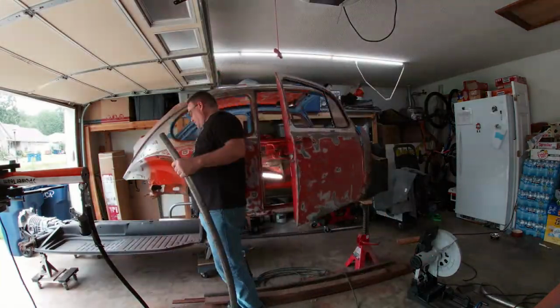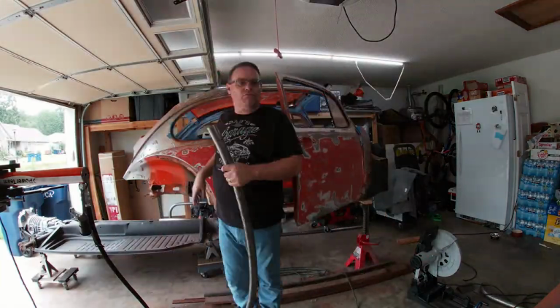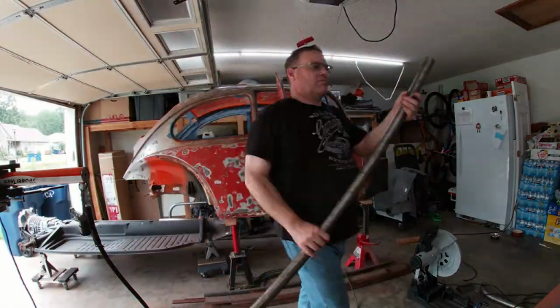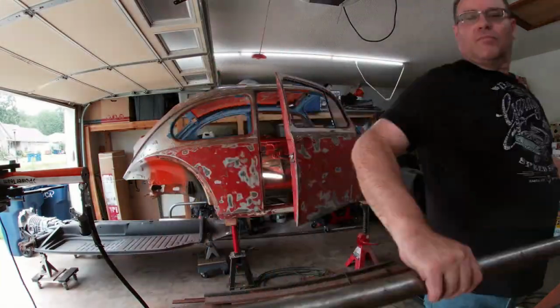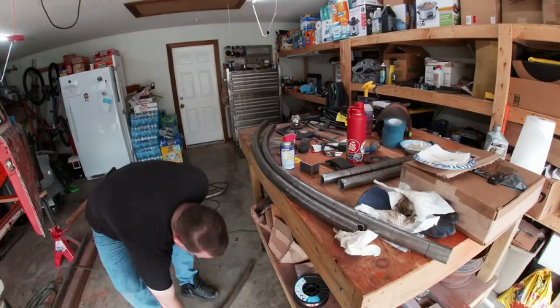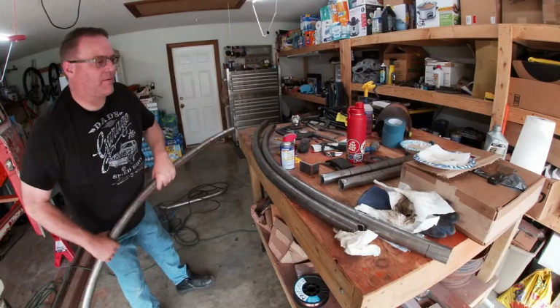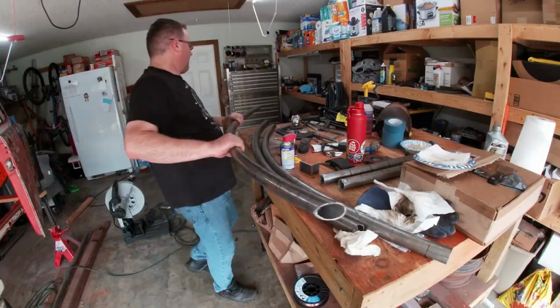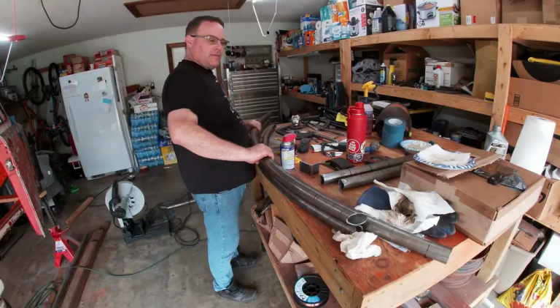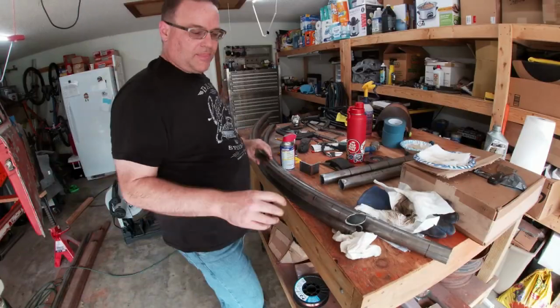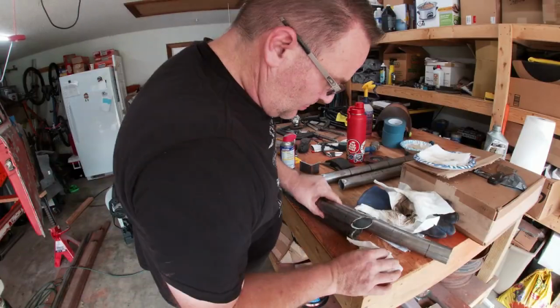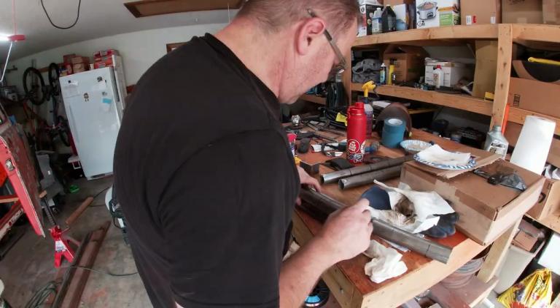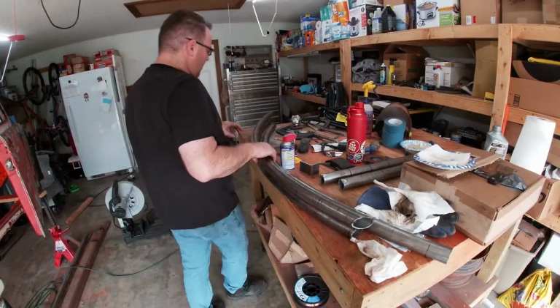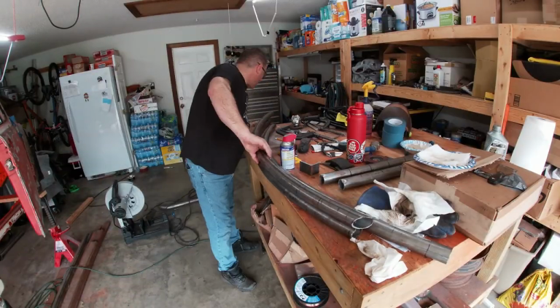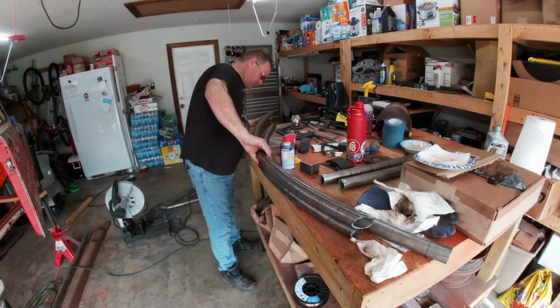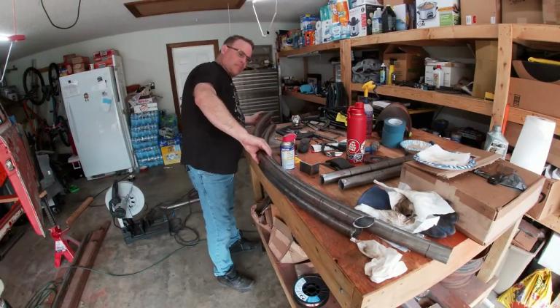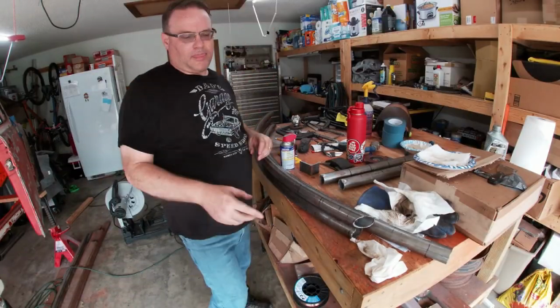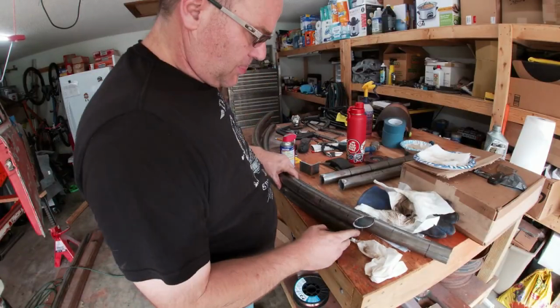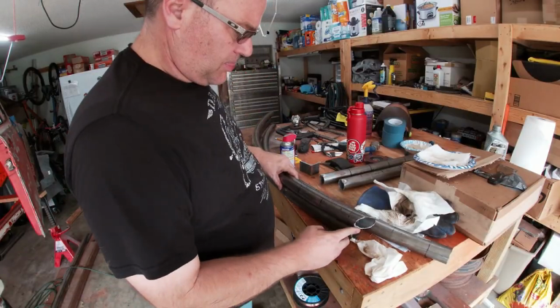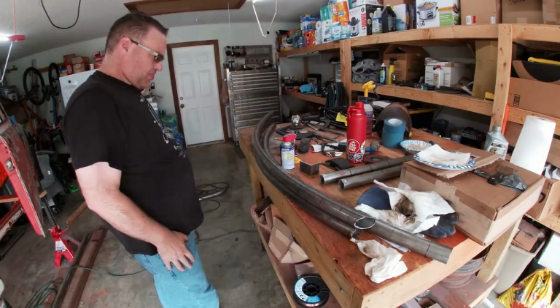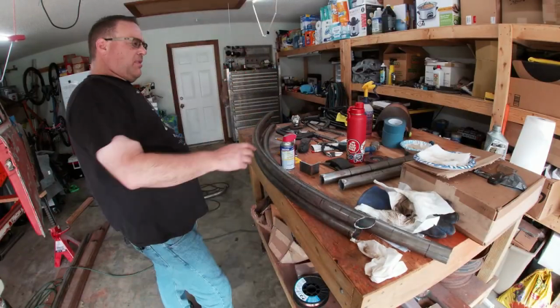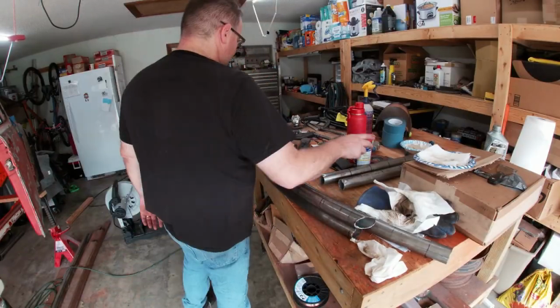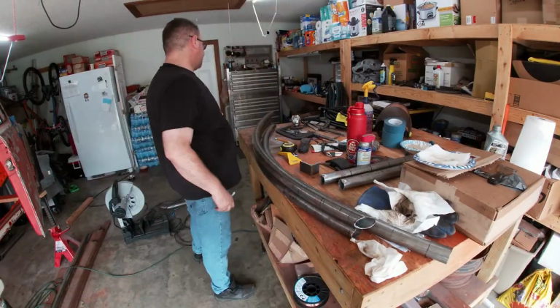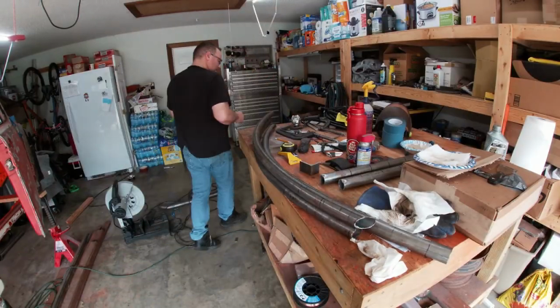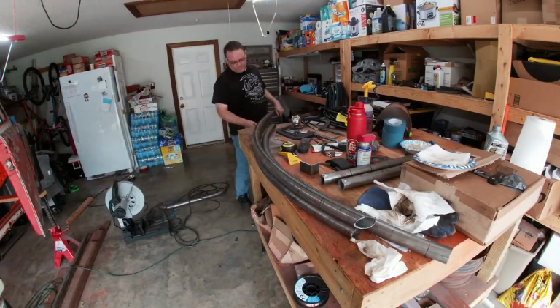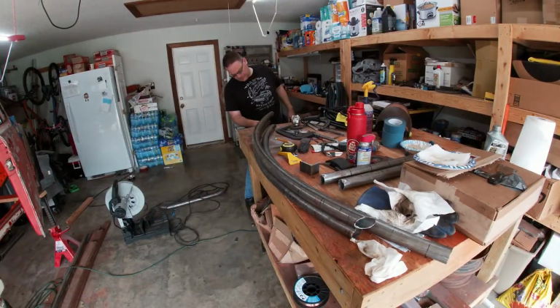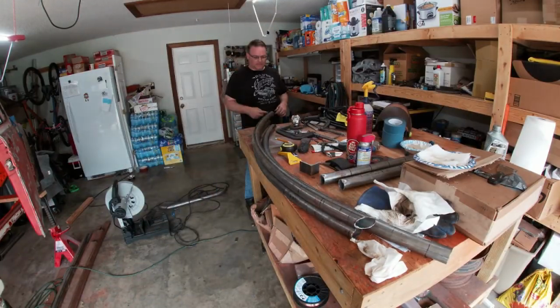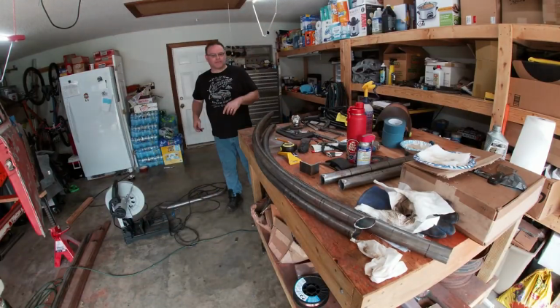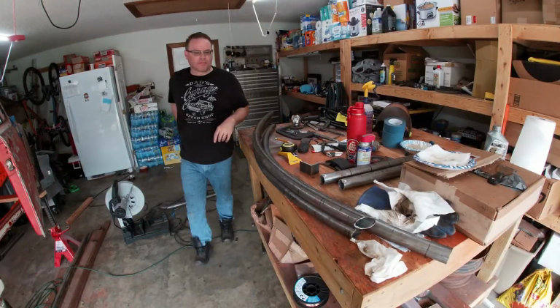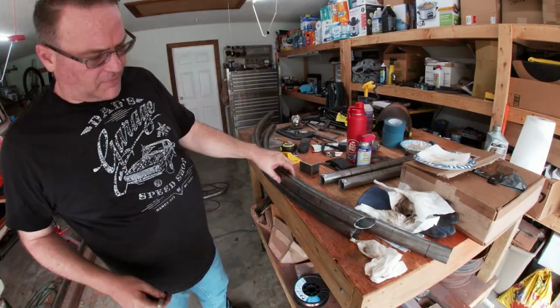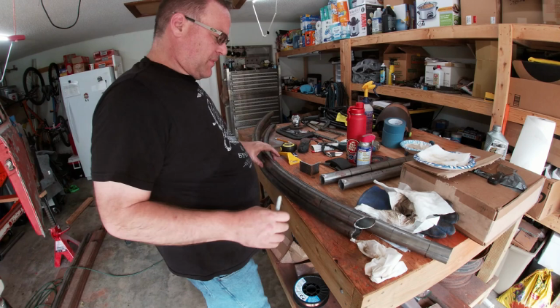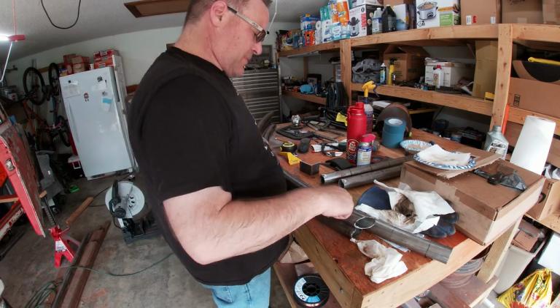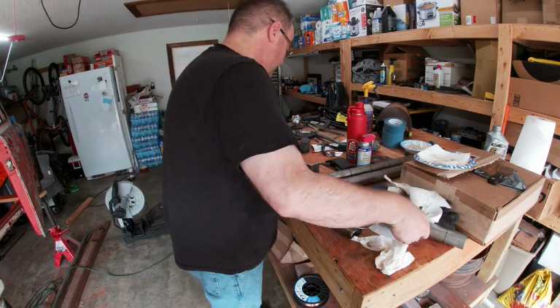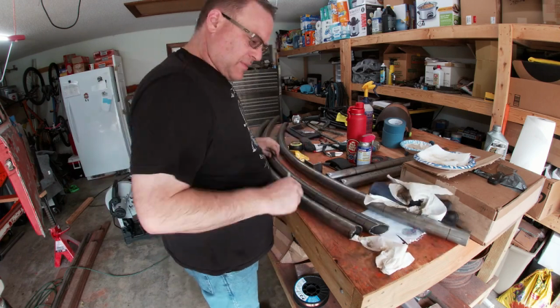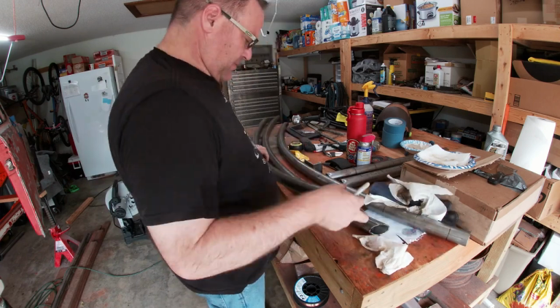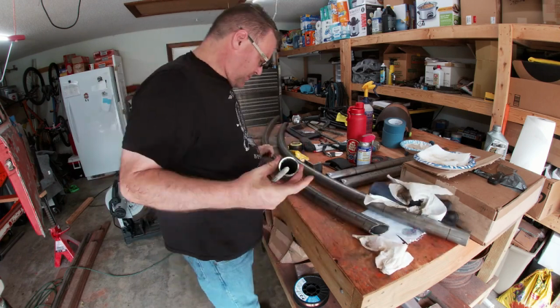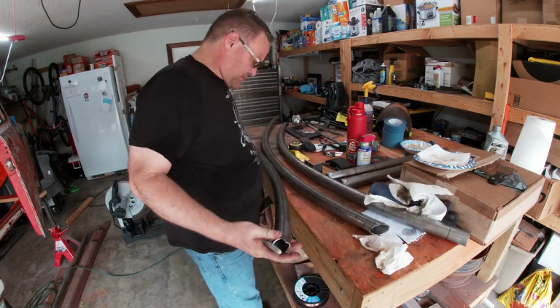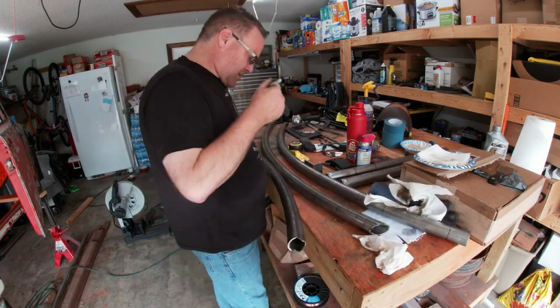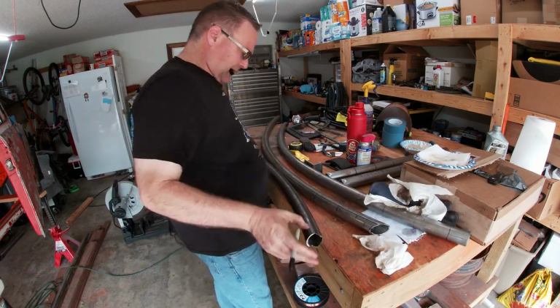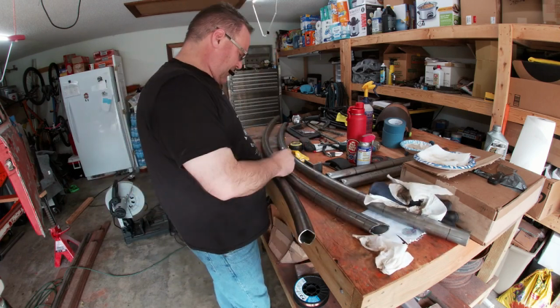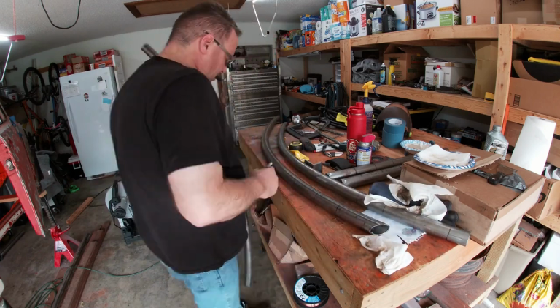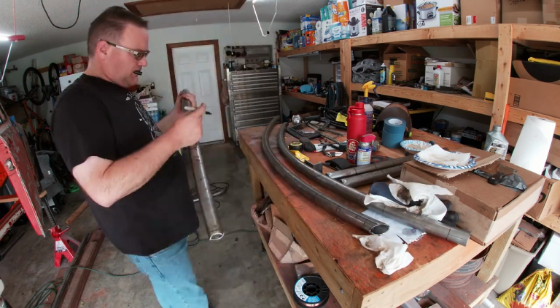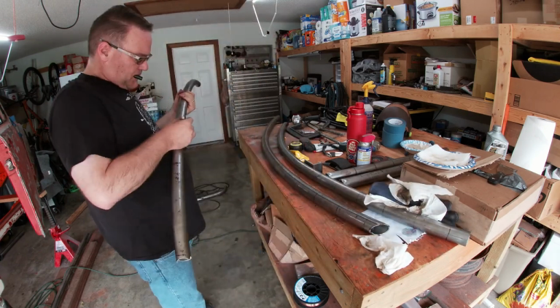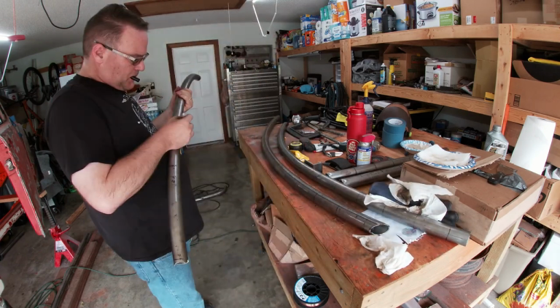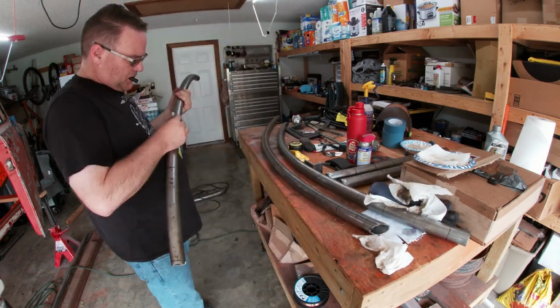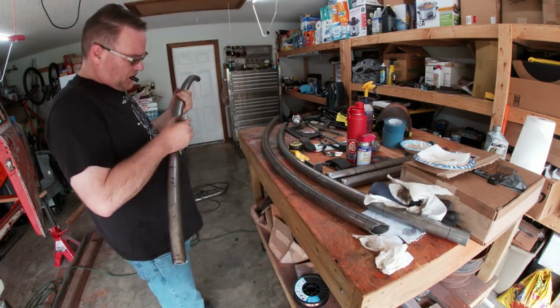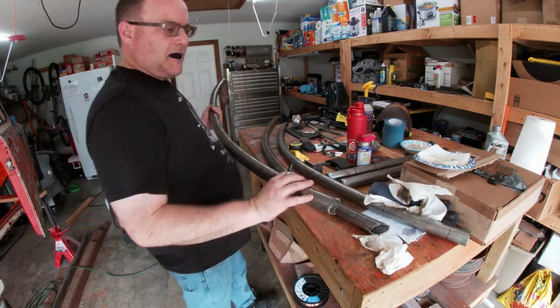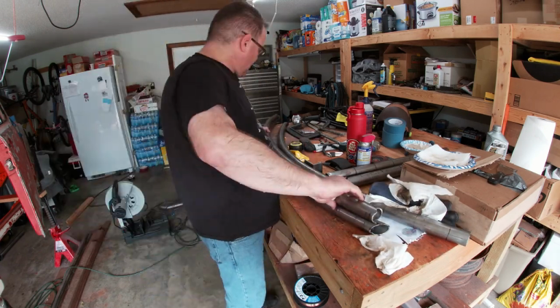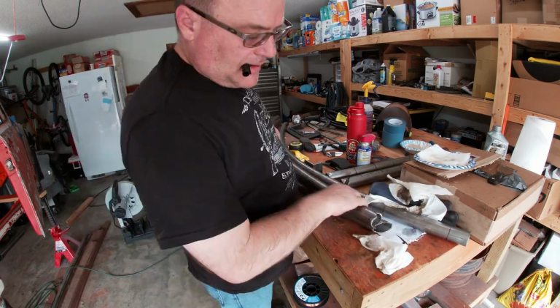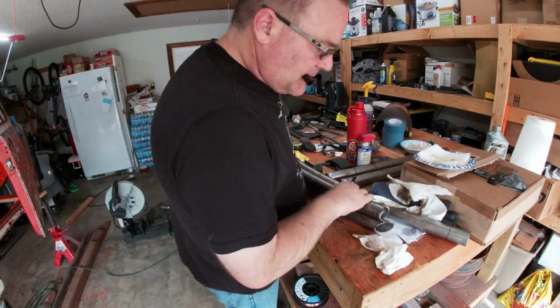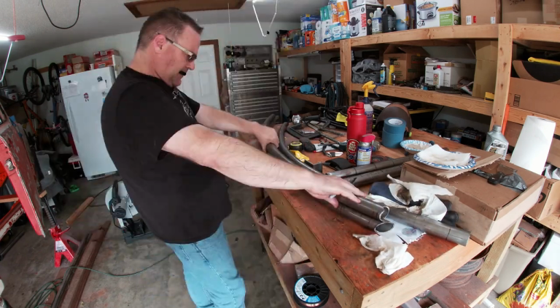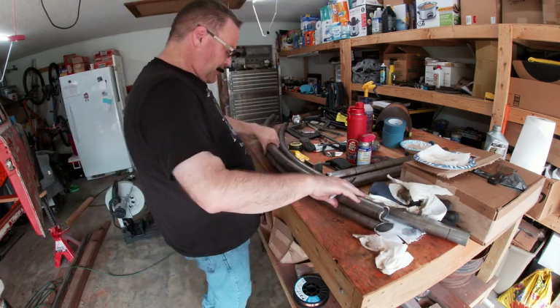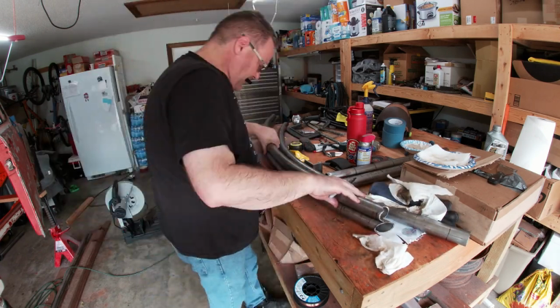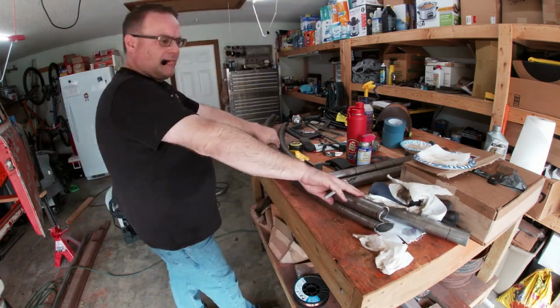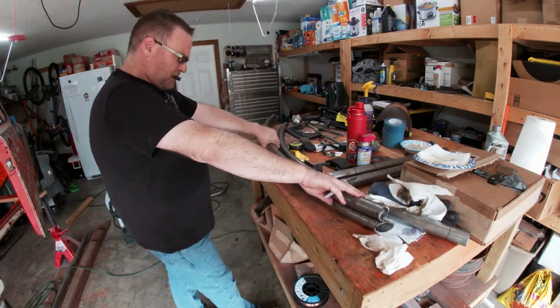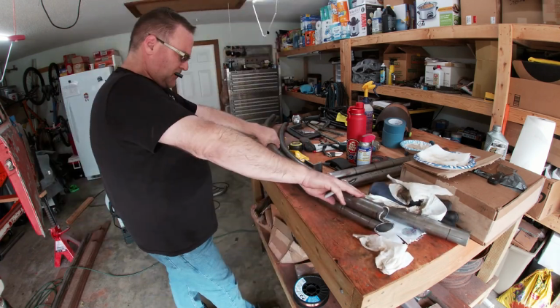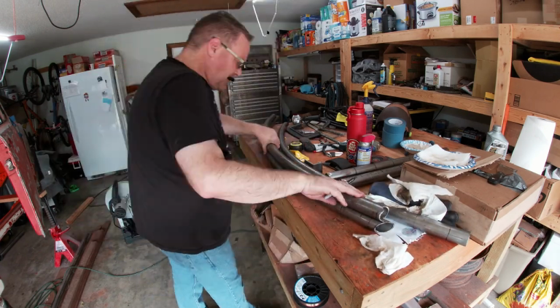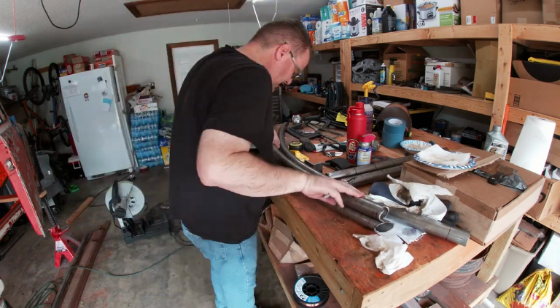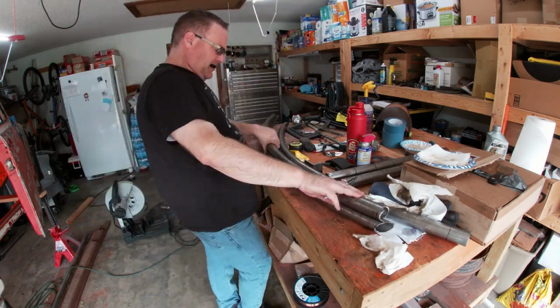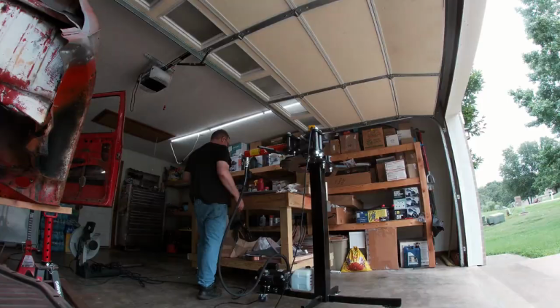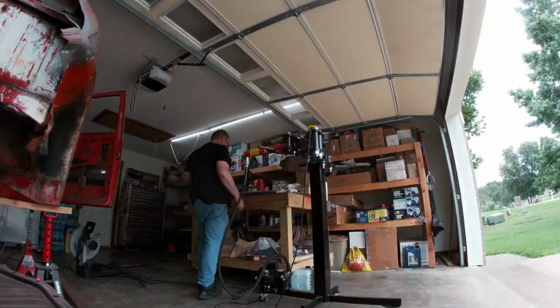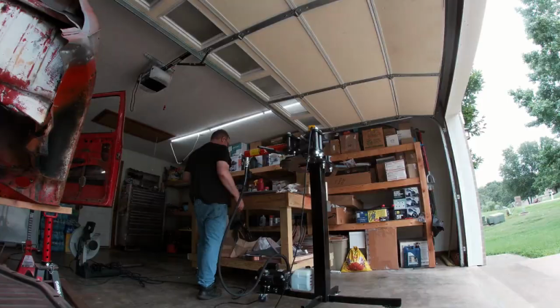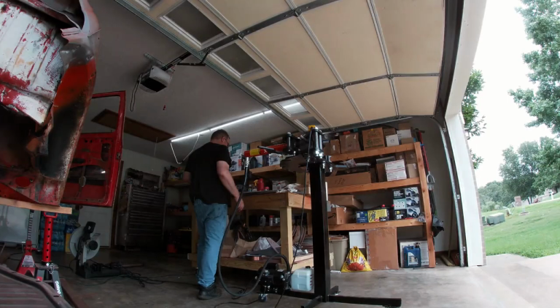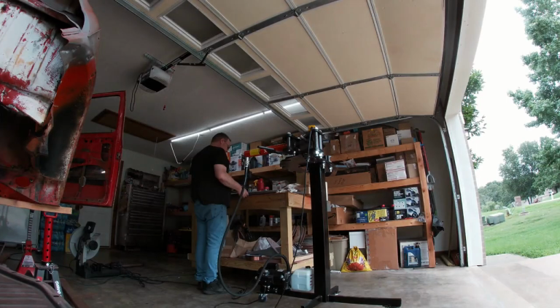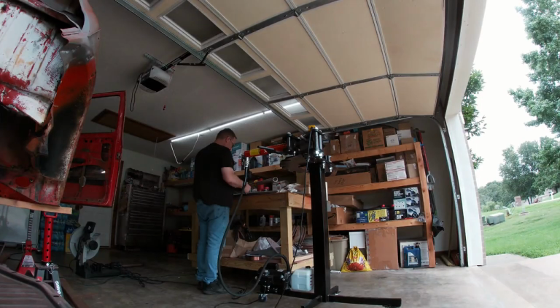Then, using the side that I just finished, I held it to the second side to copy the bends as well as the trimming to make it fit.